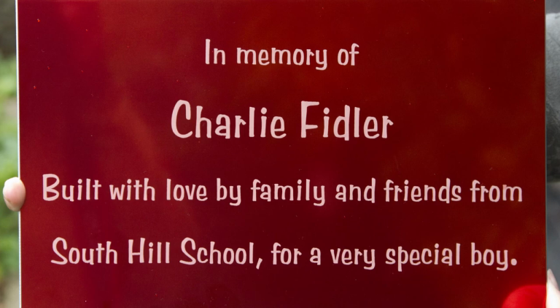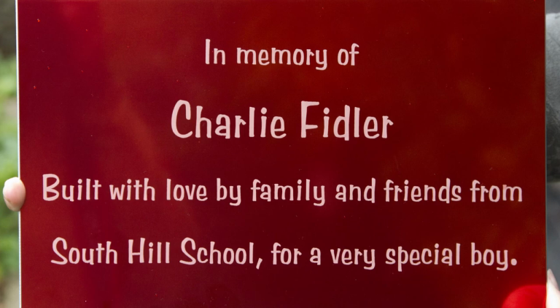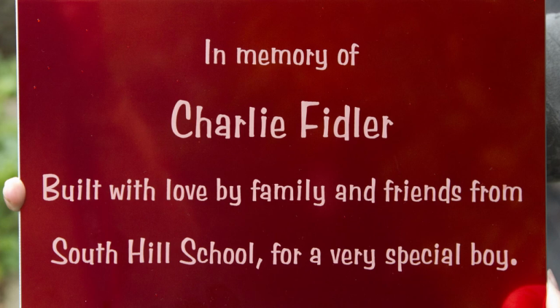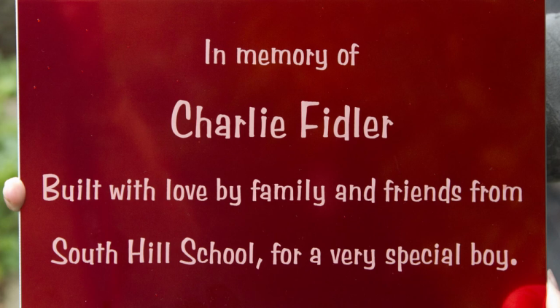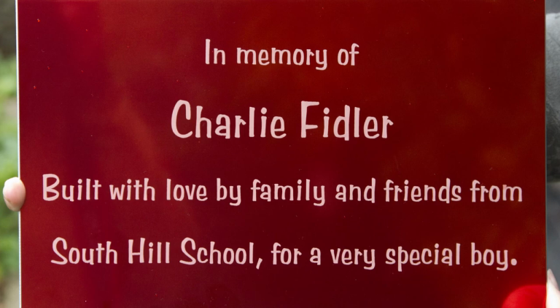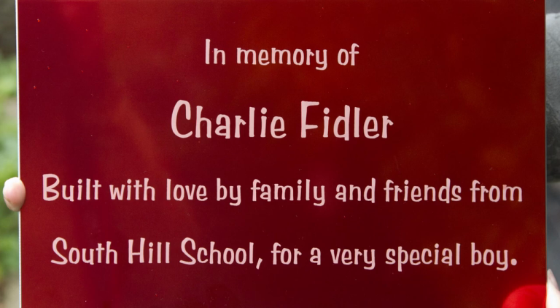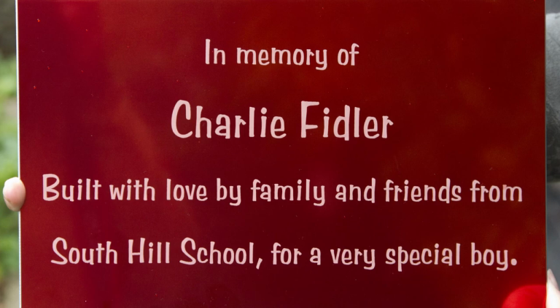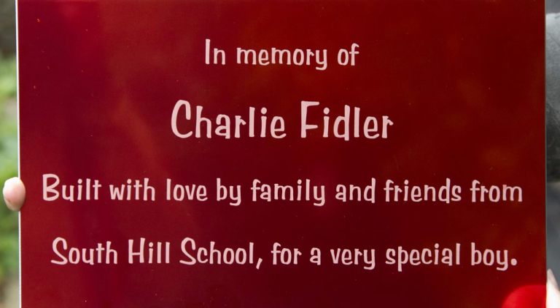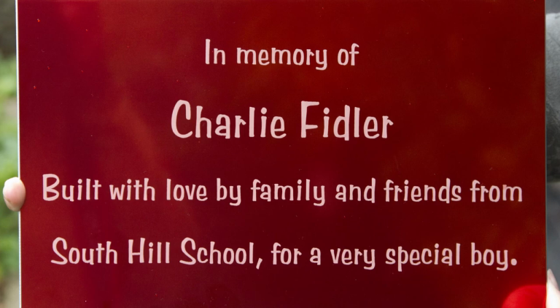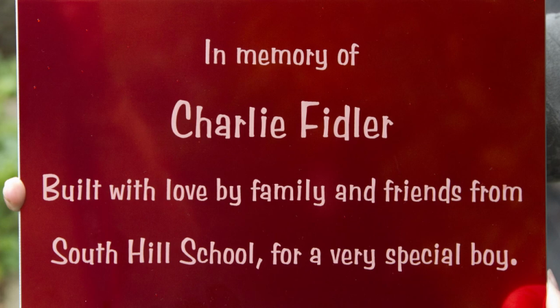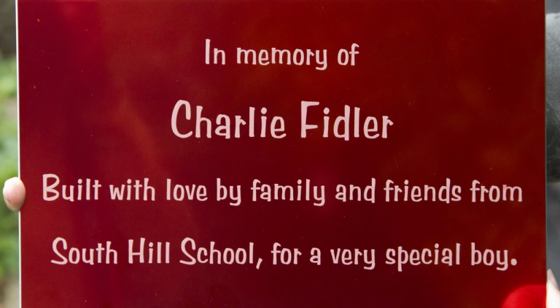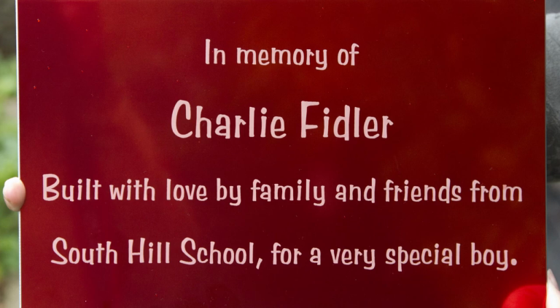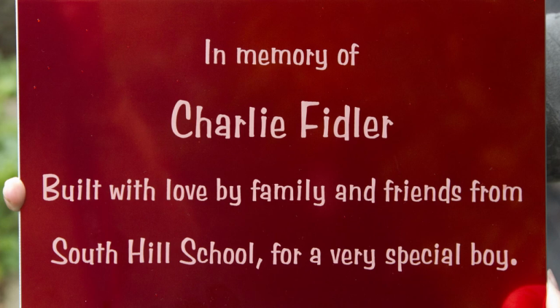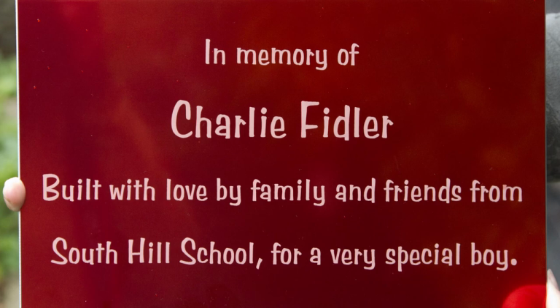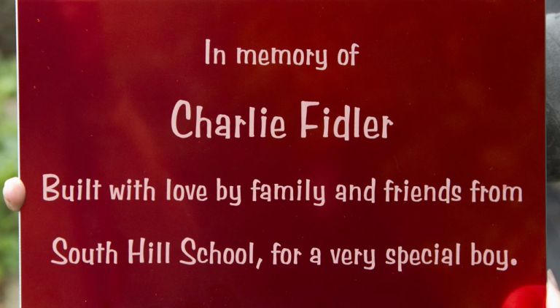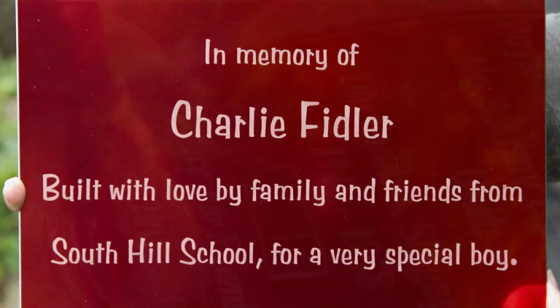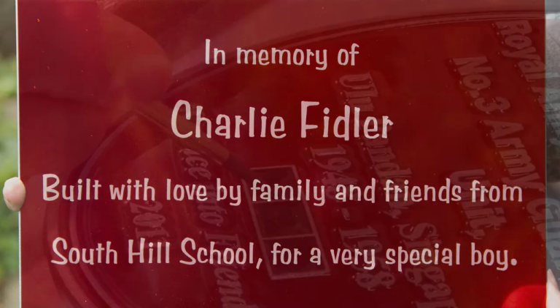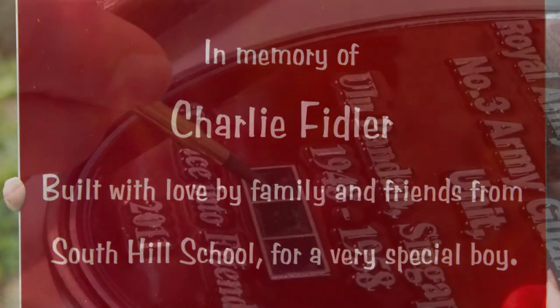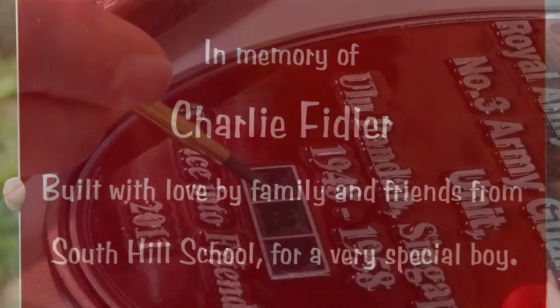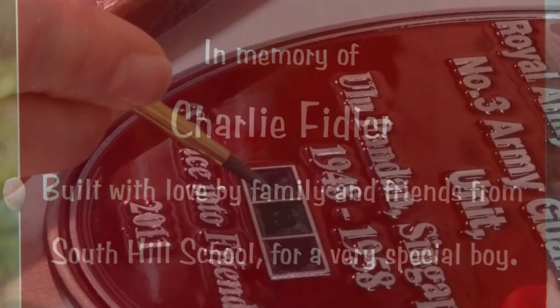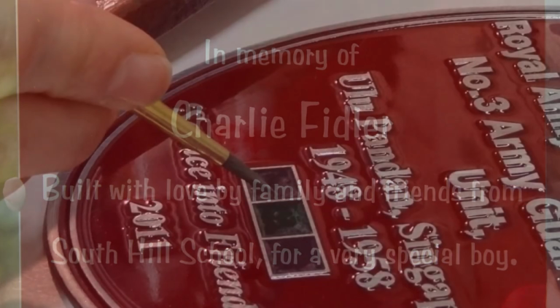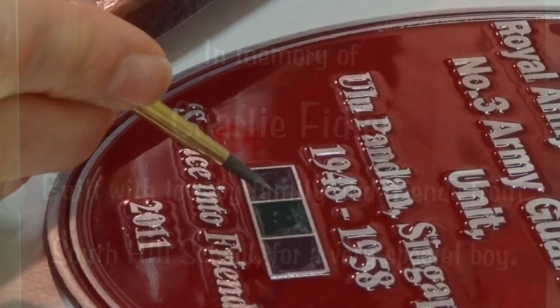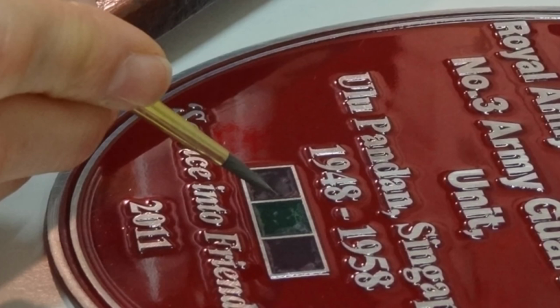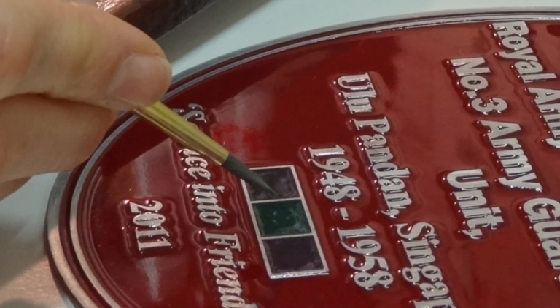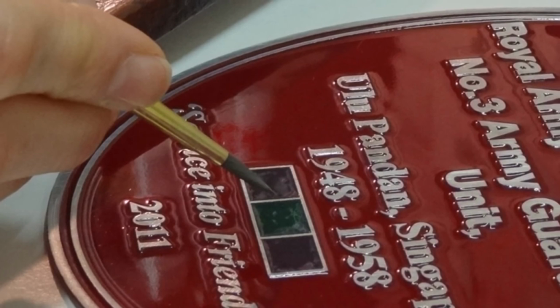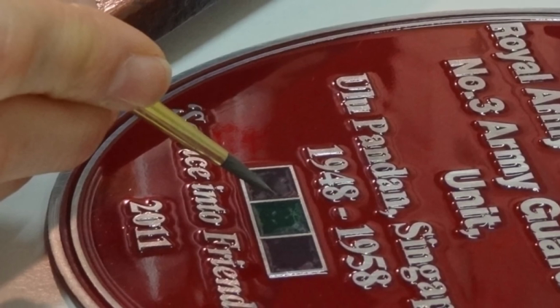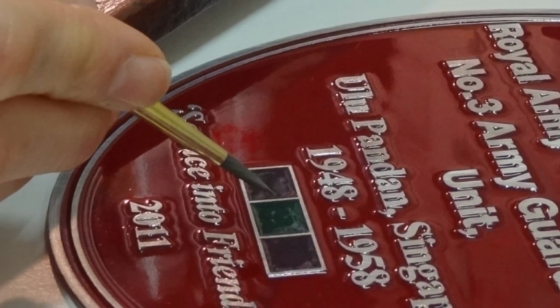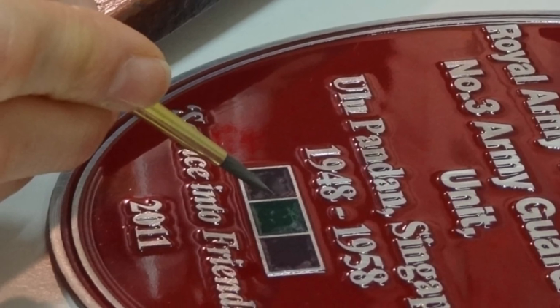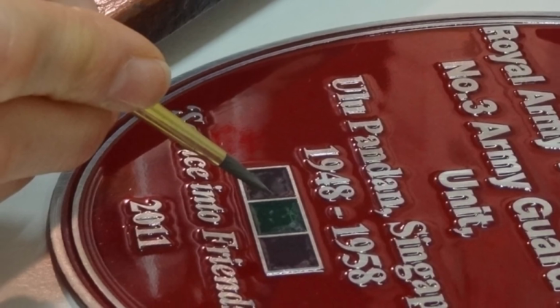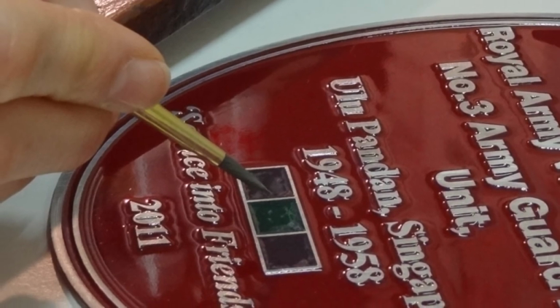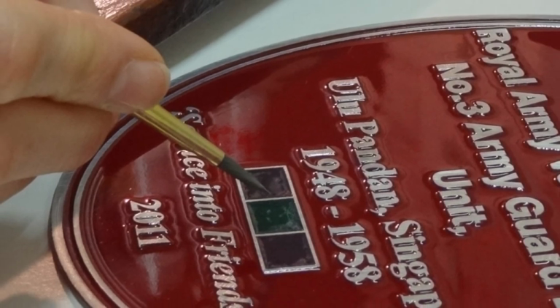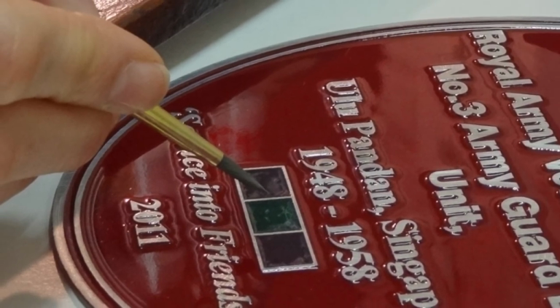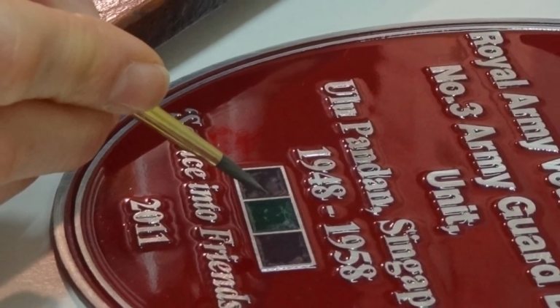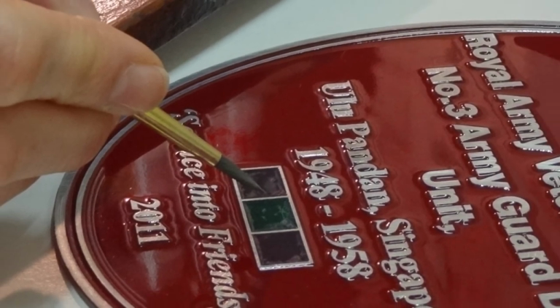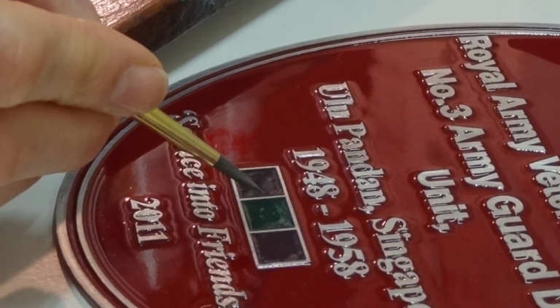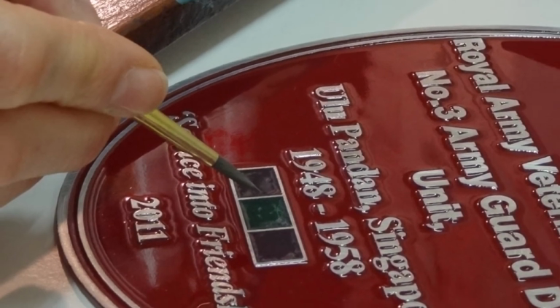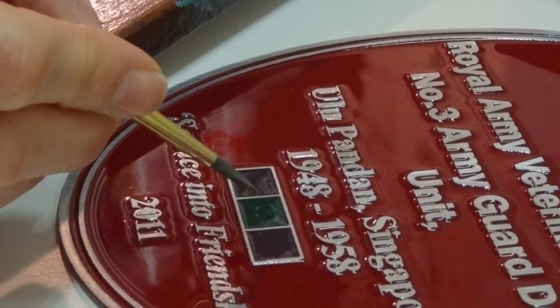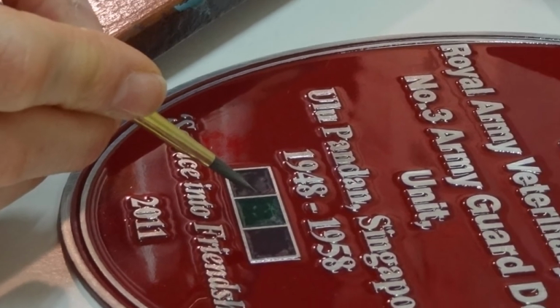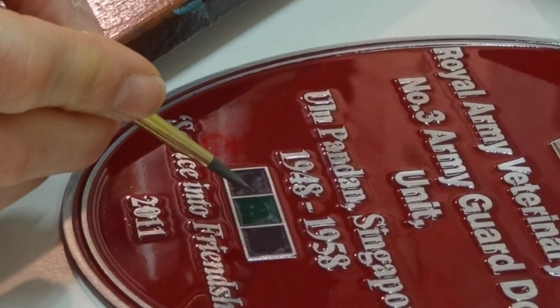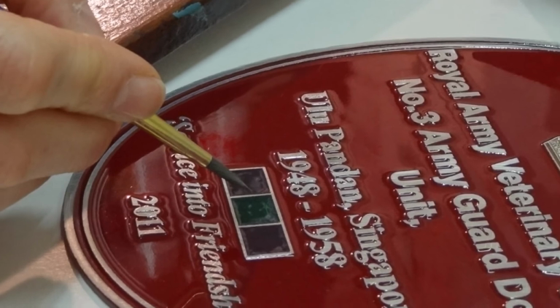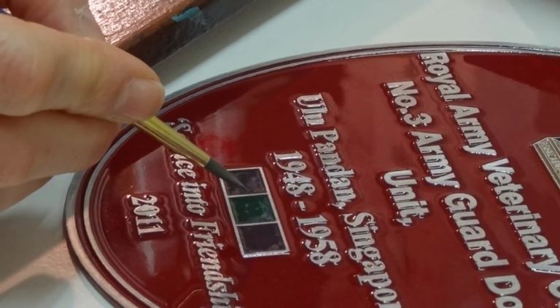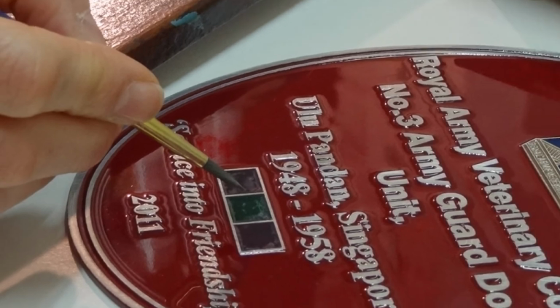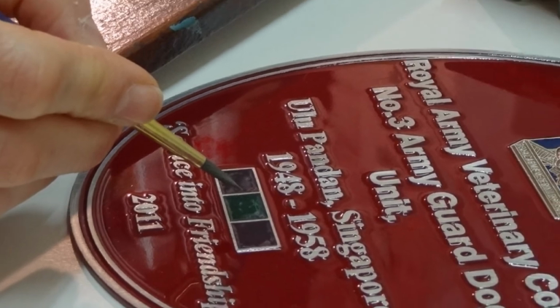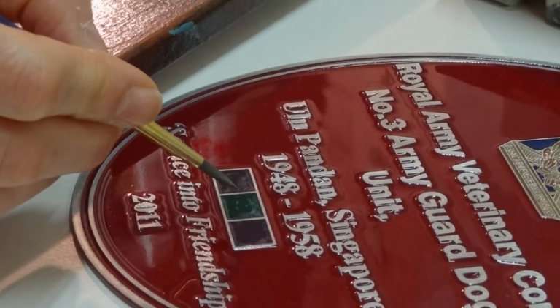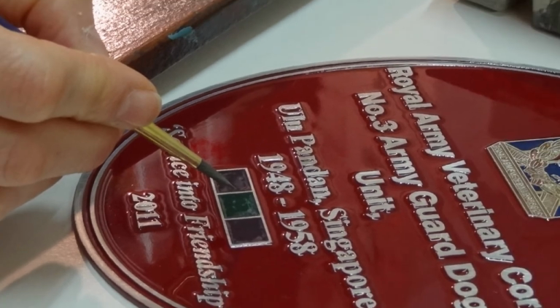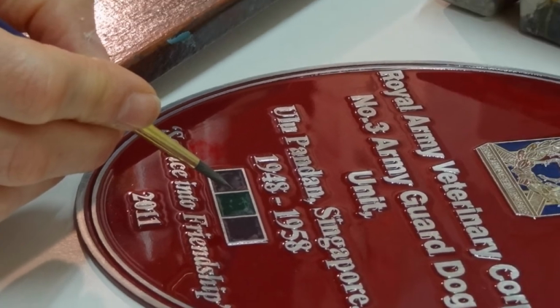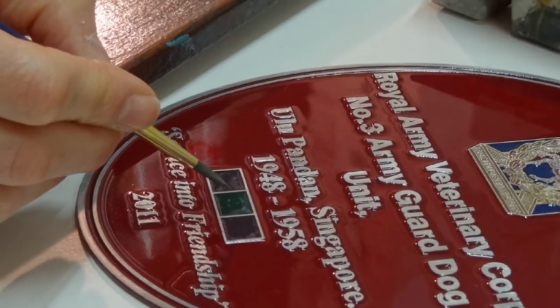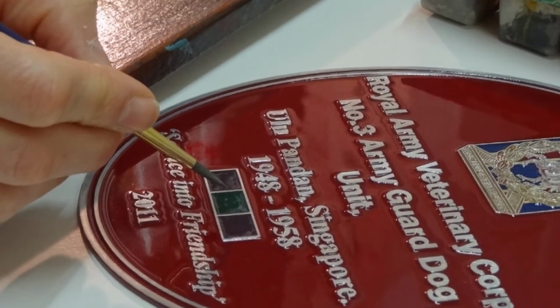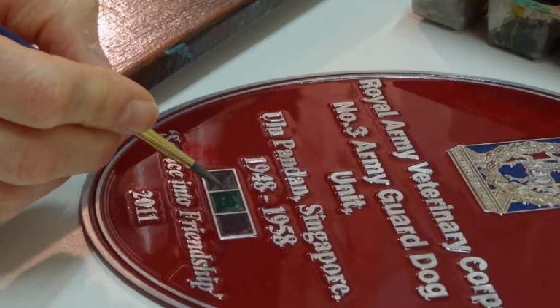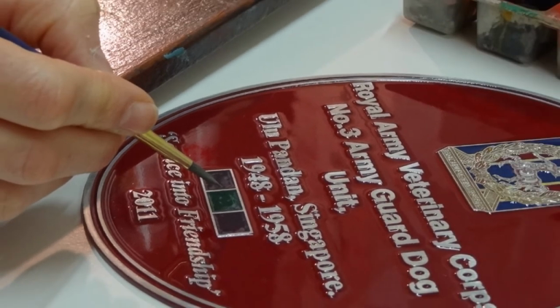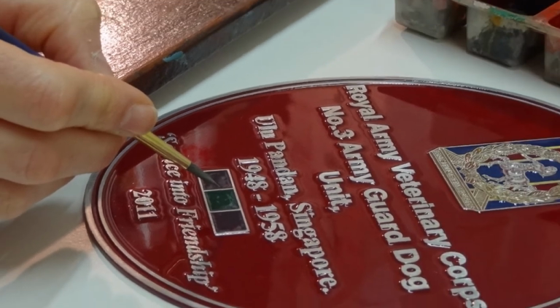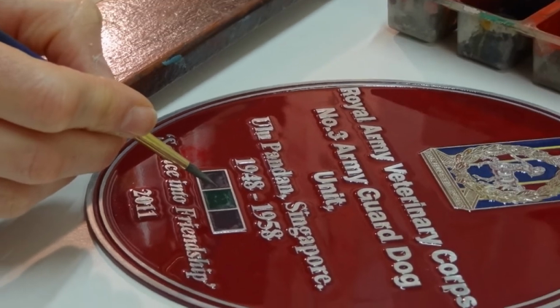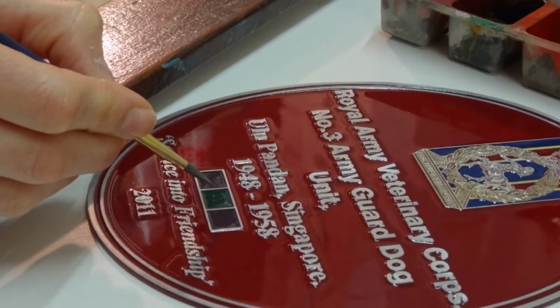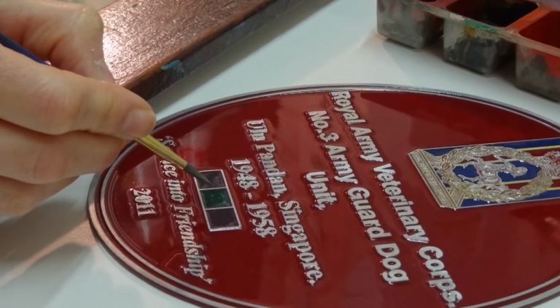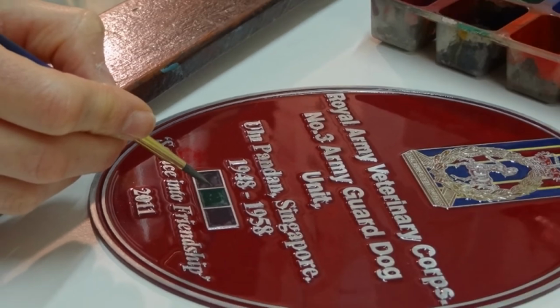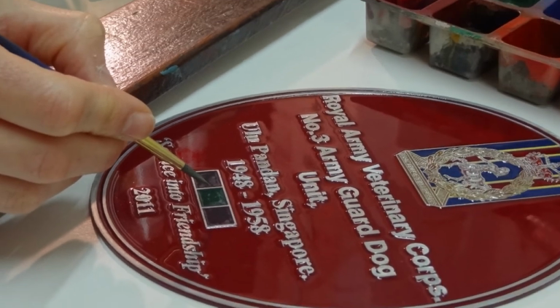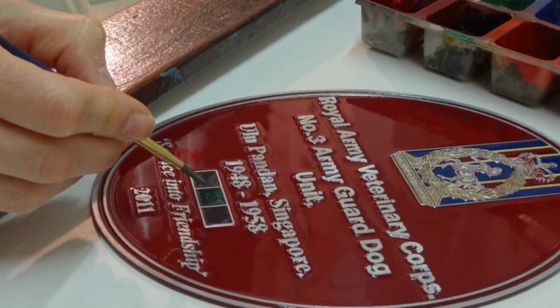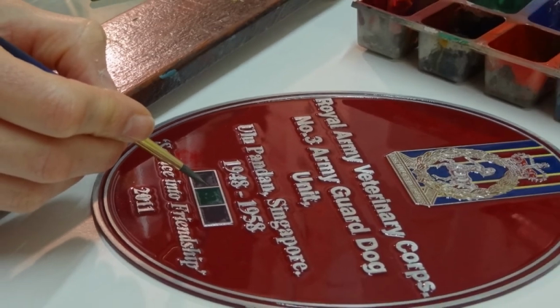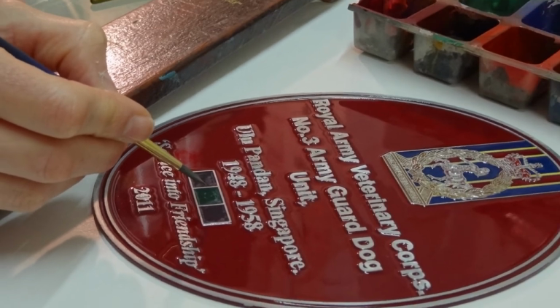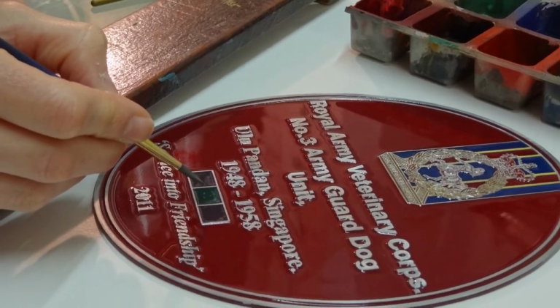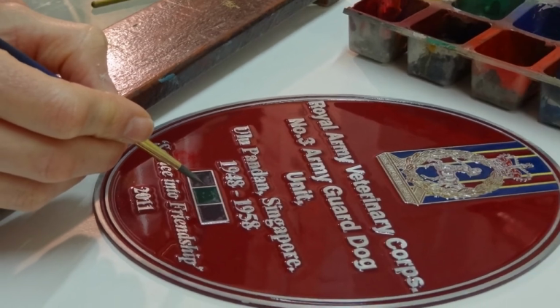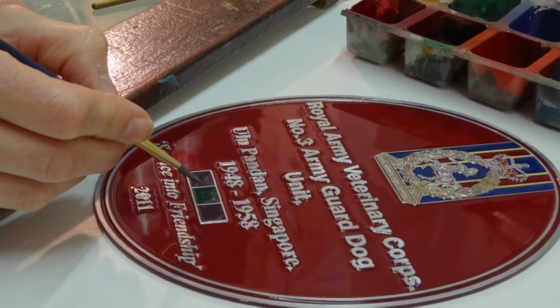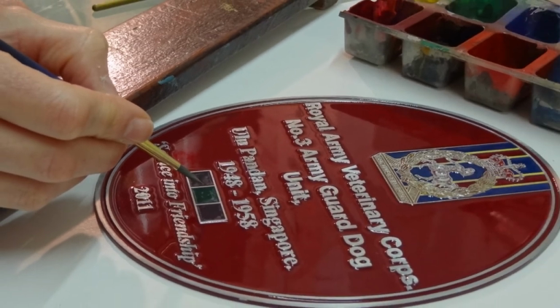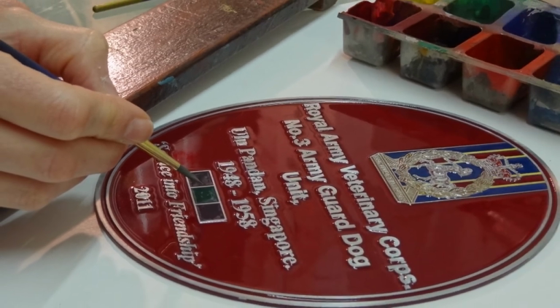Another type of coloured memorial plaque is the hand-painted zinc plate. These are very attractive and long-lasting.